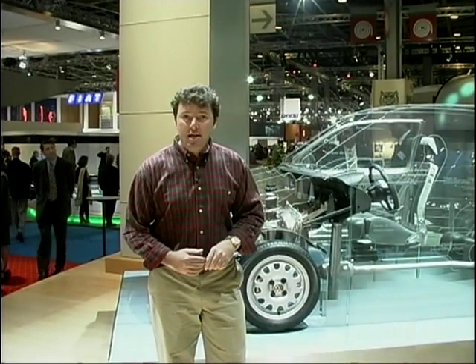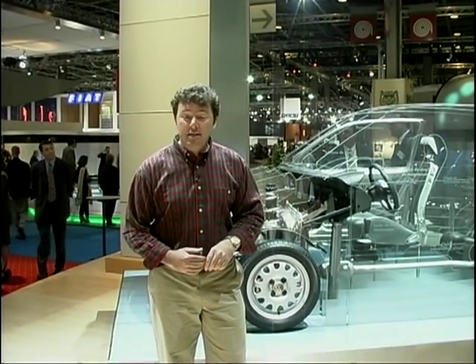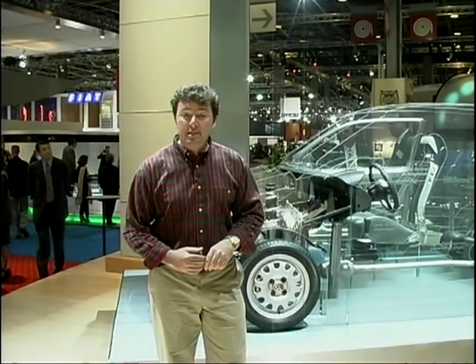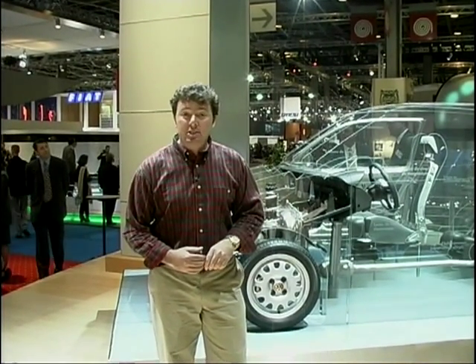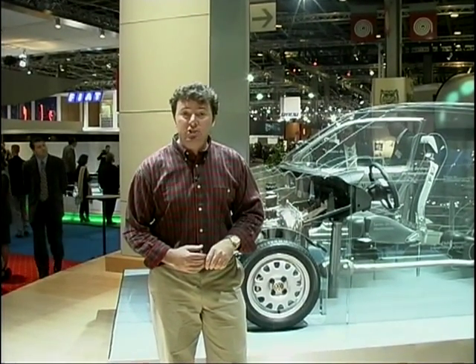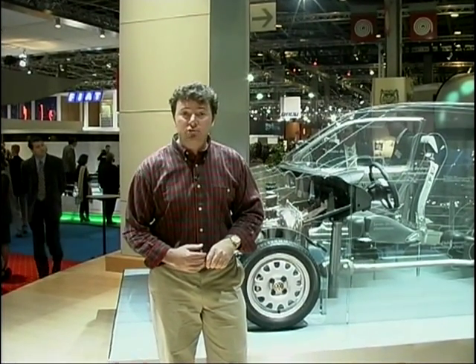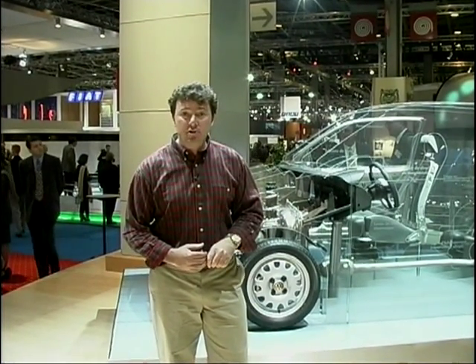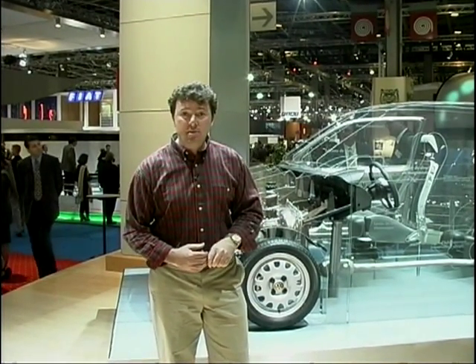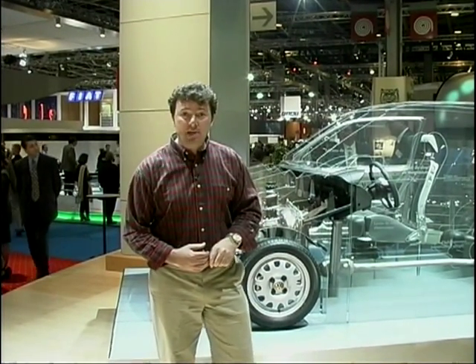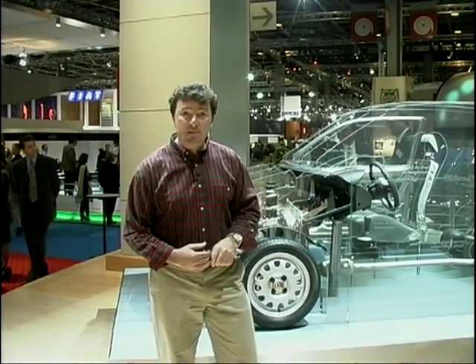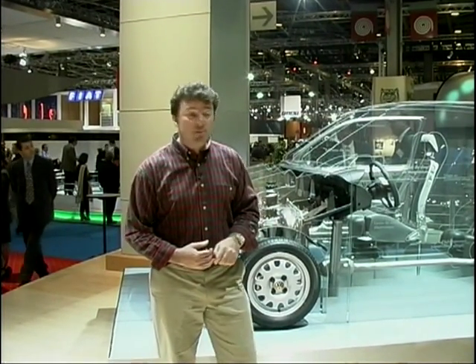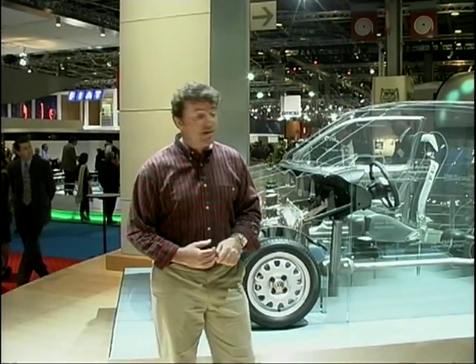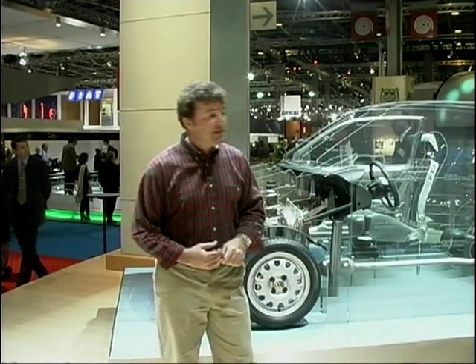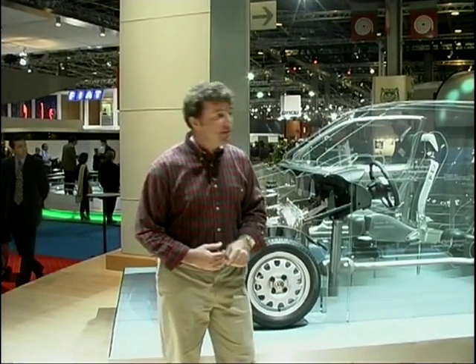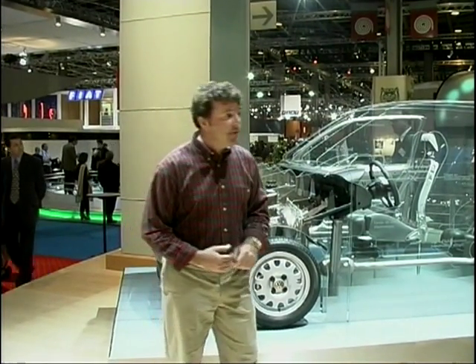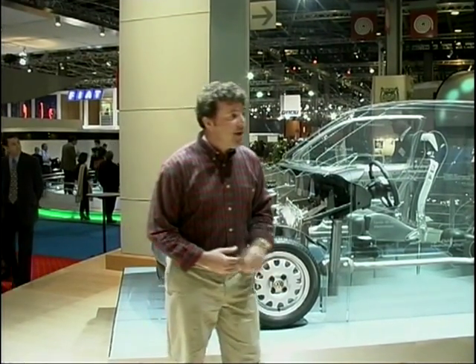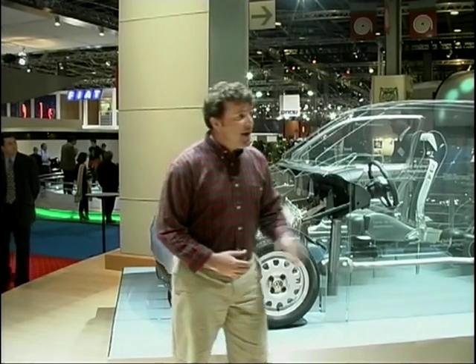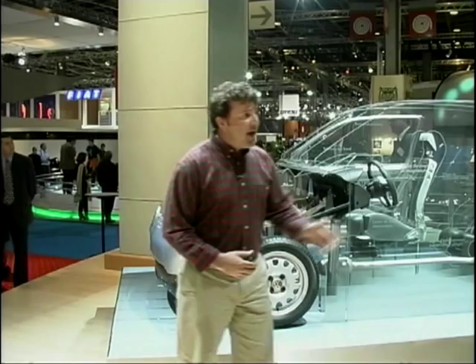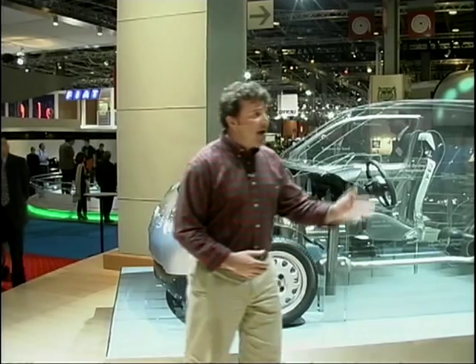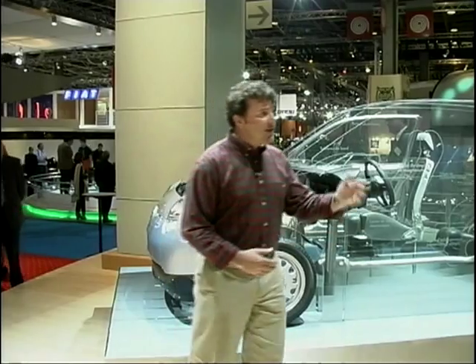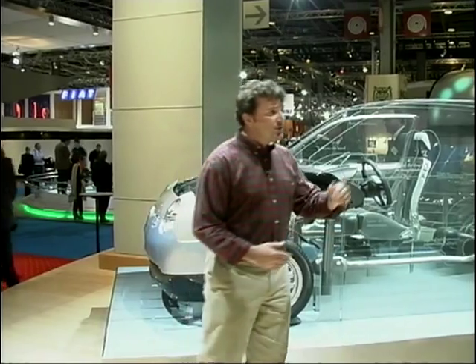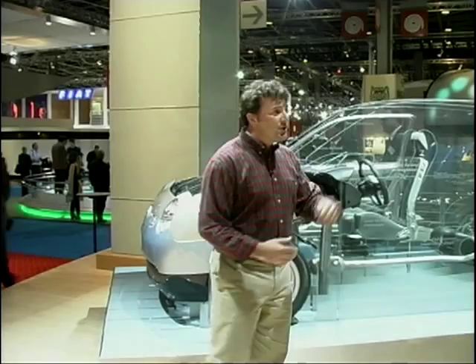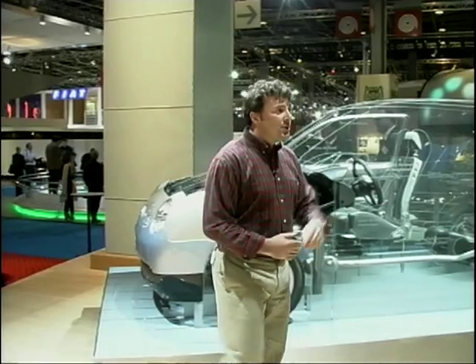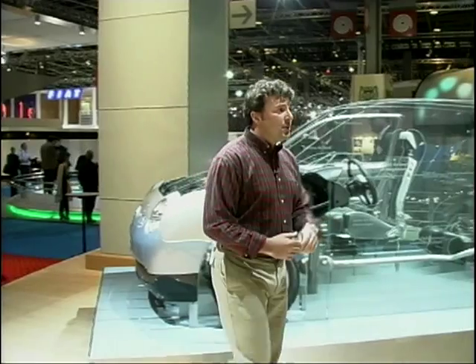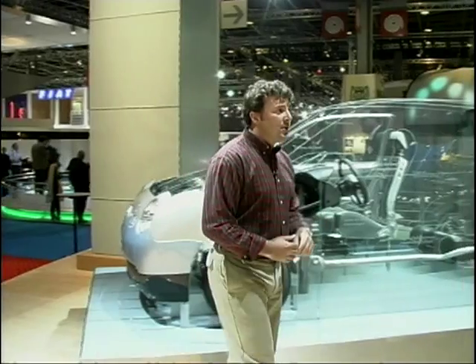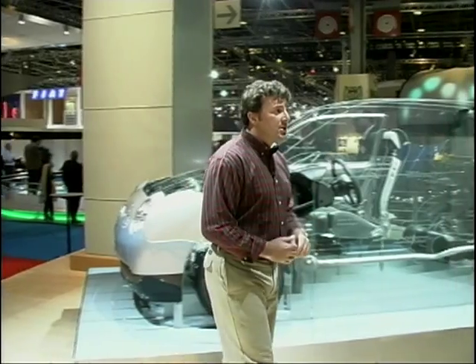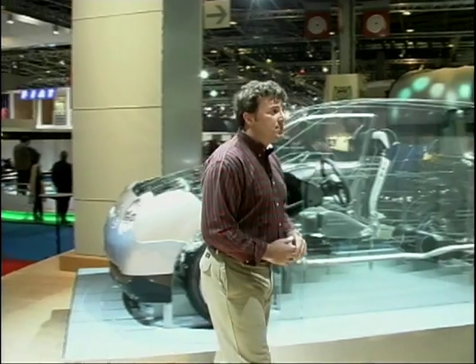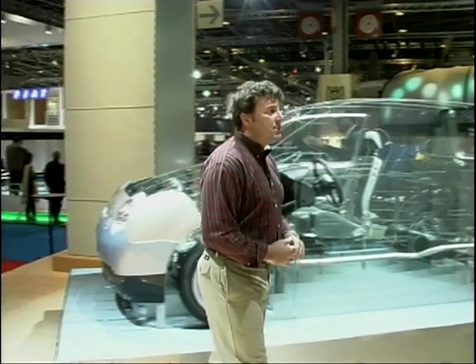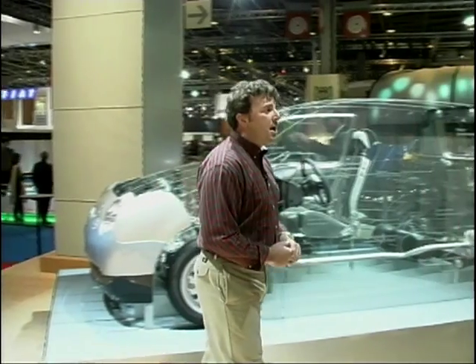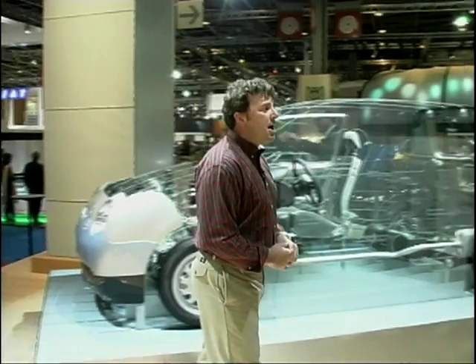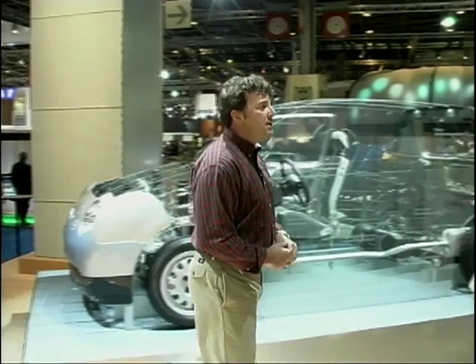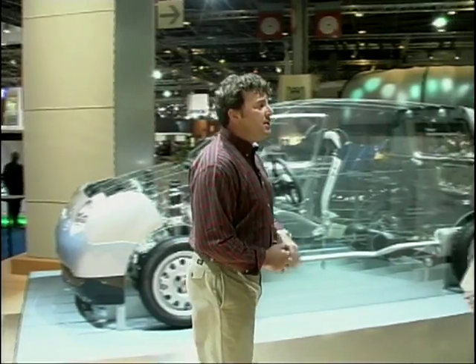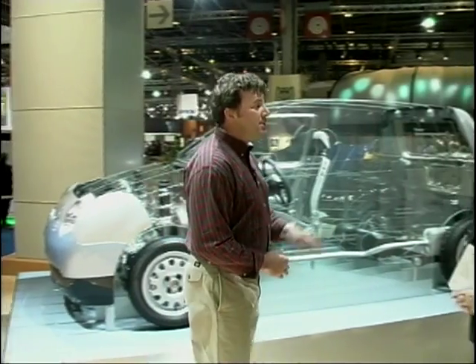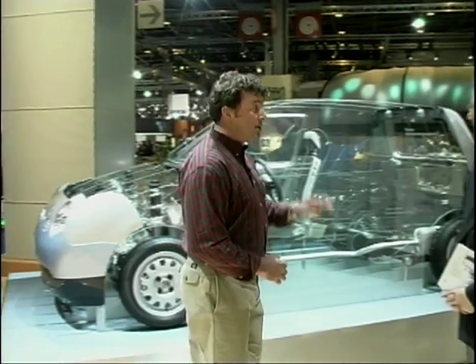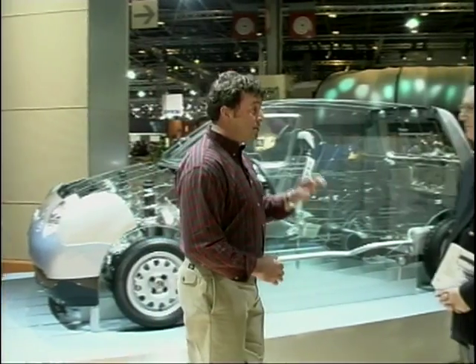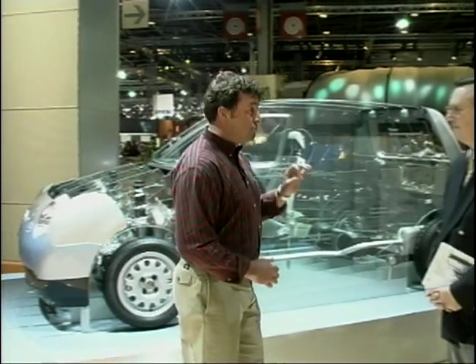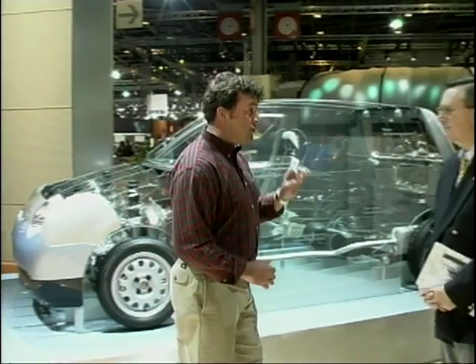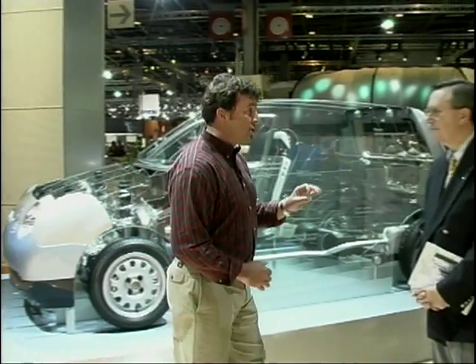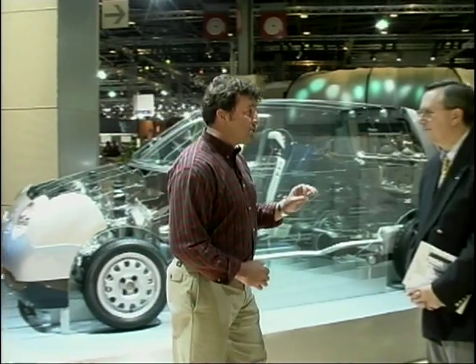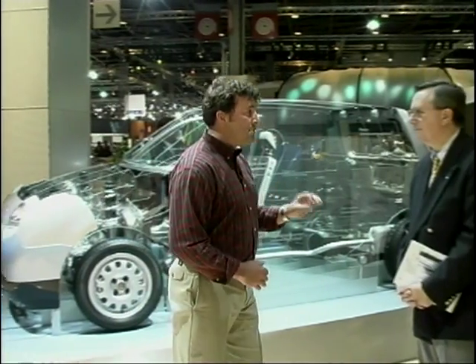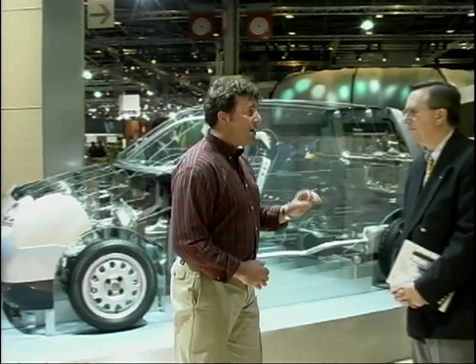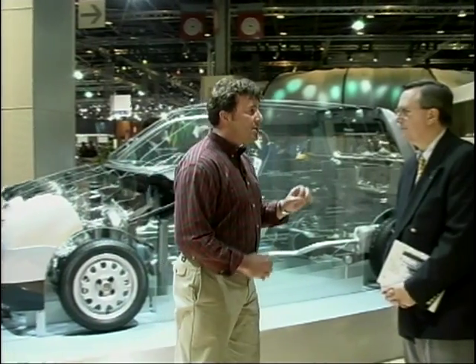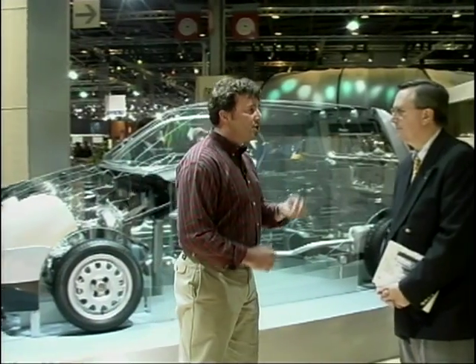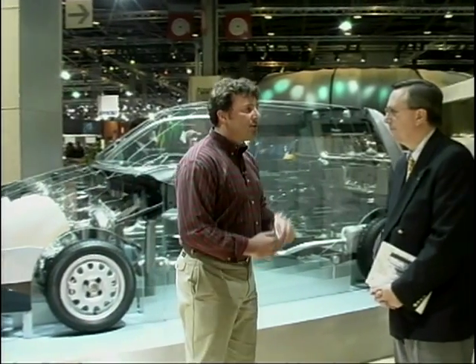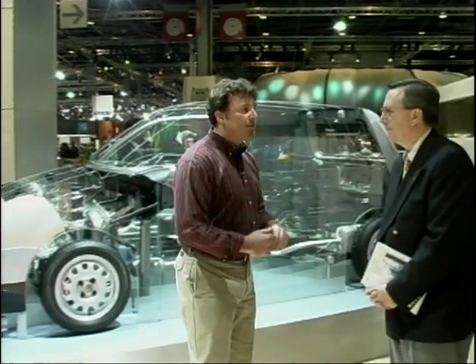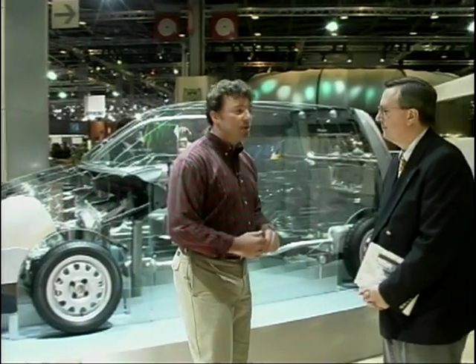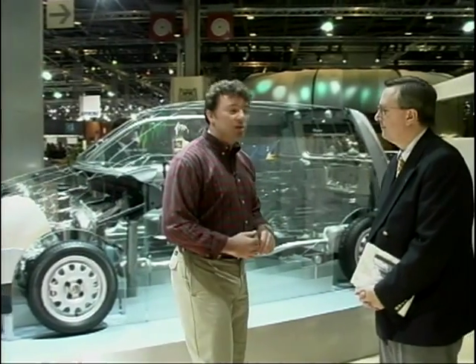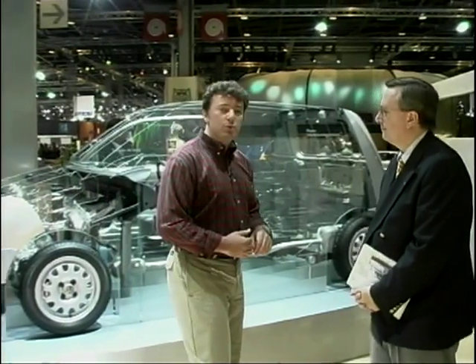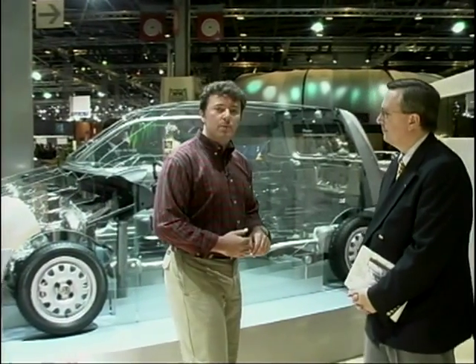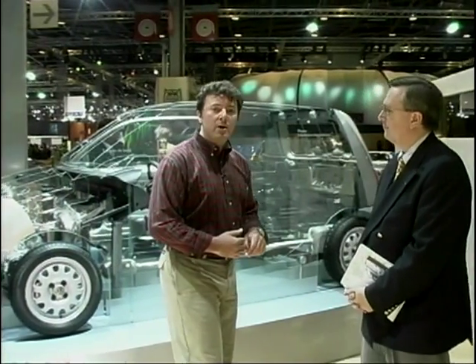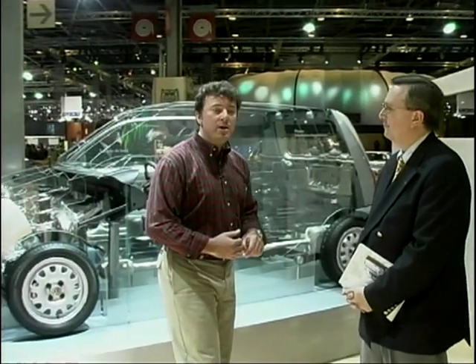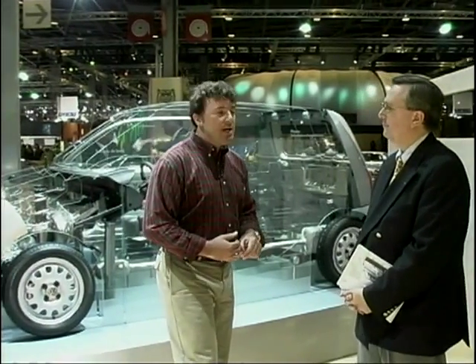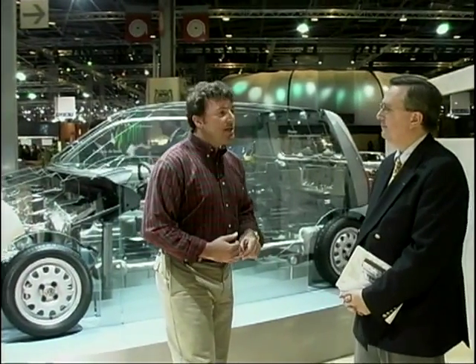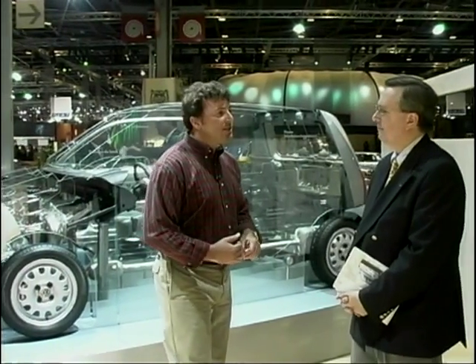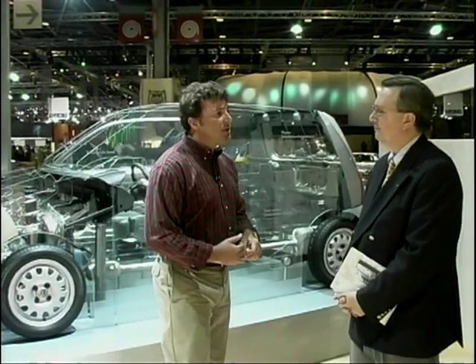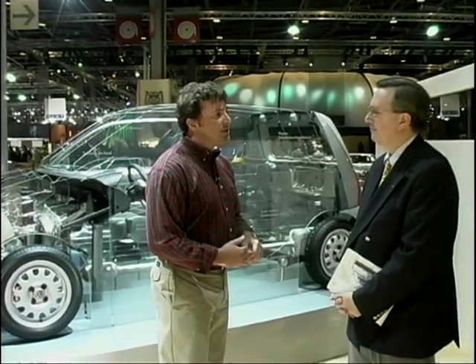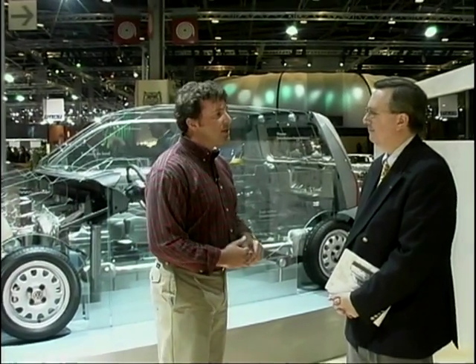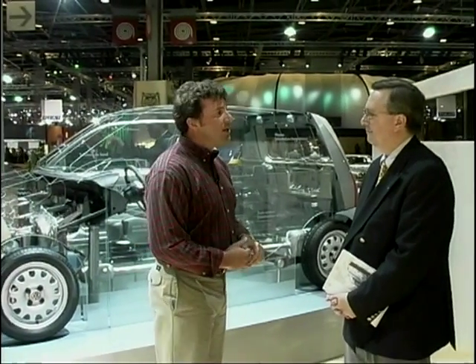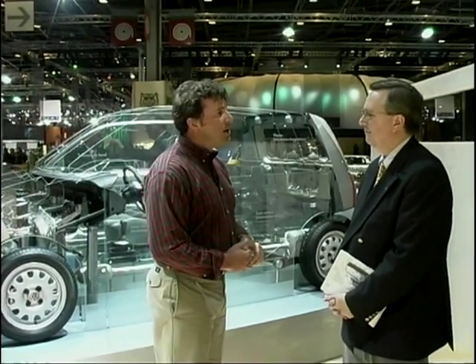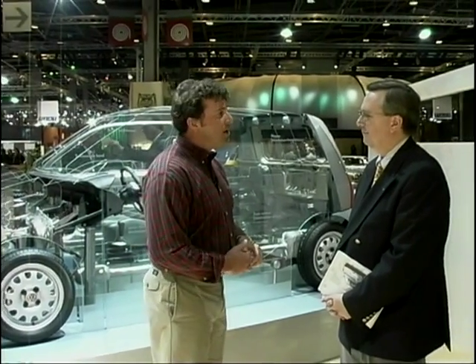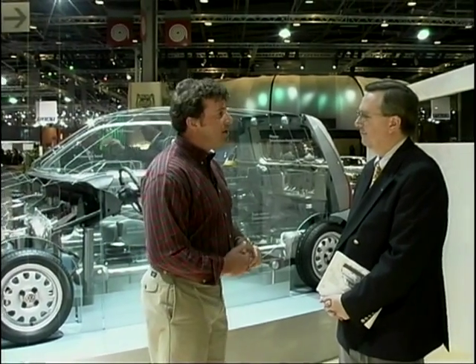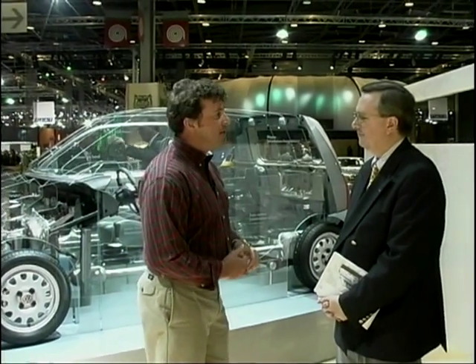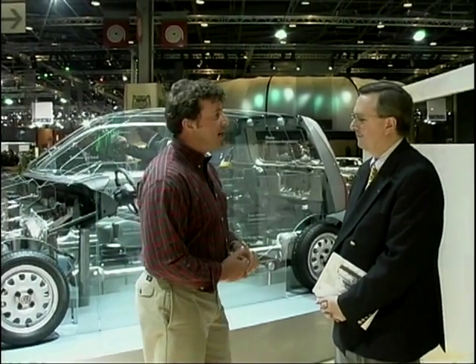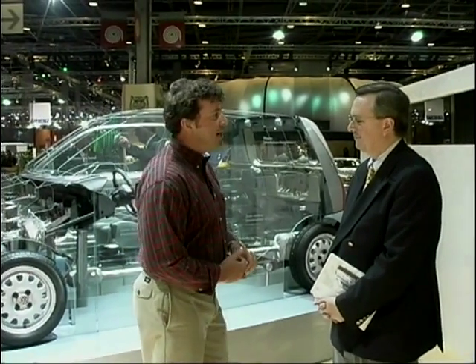It's extremely impressive. And the person behind this, the product manager for the Lupo, is Dr. Carl Taylor.